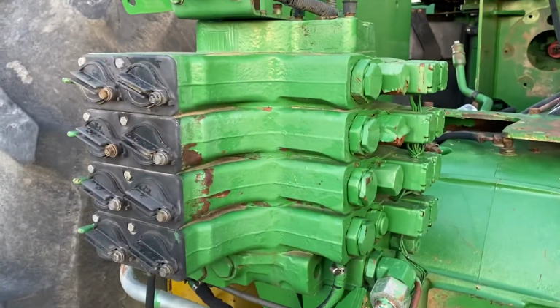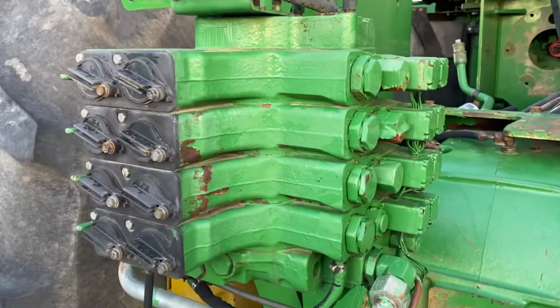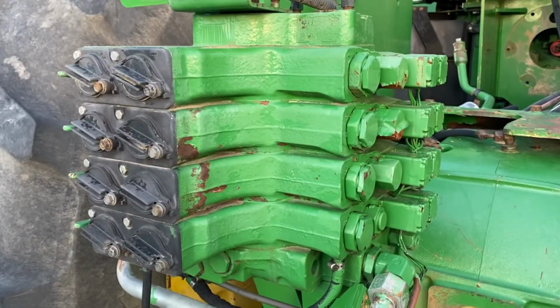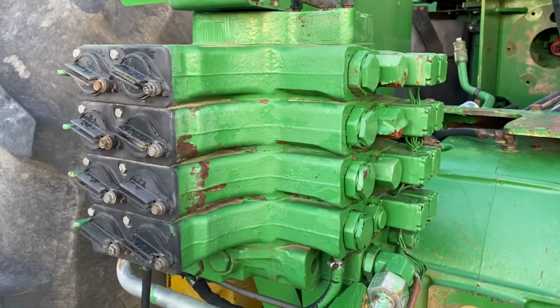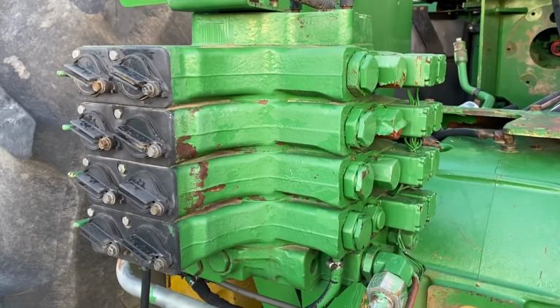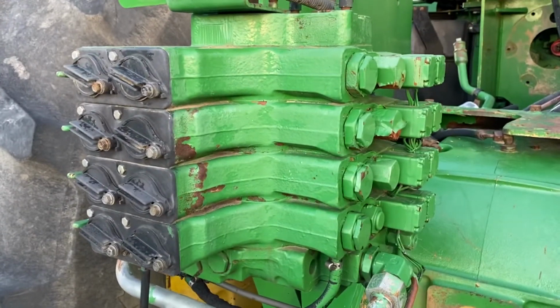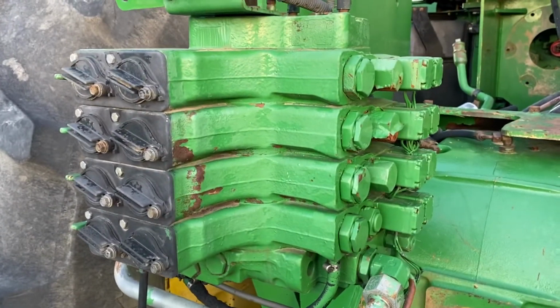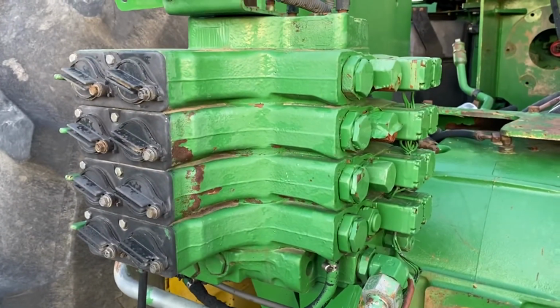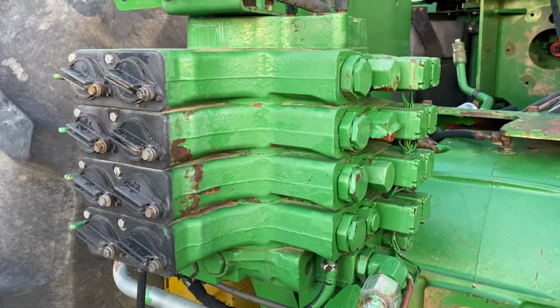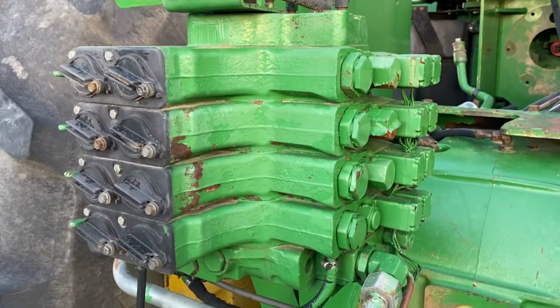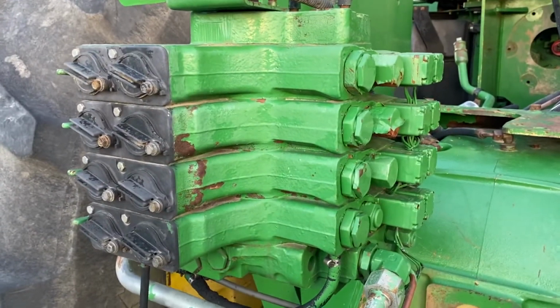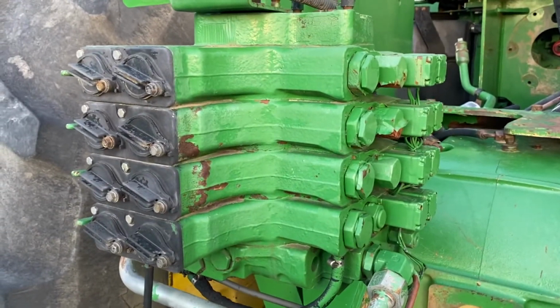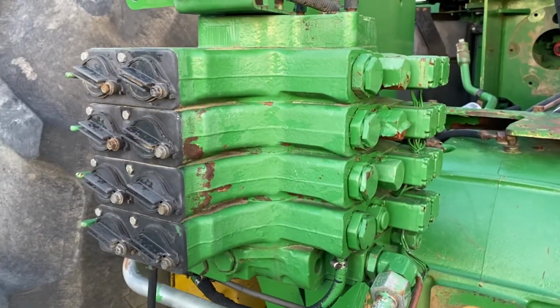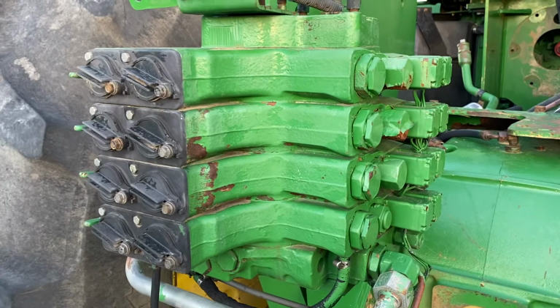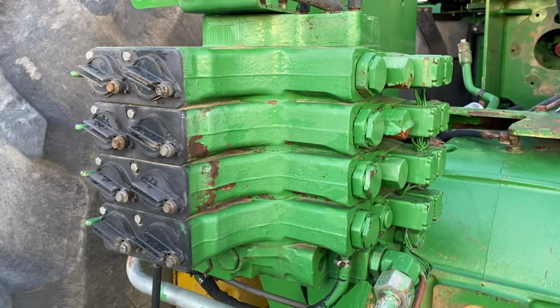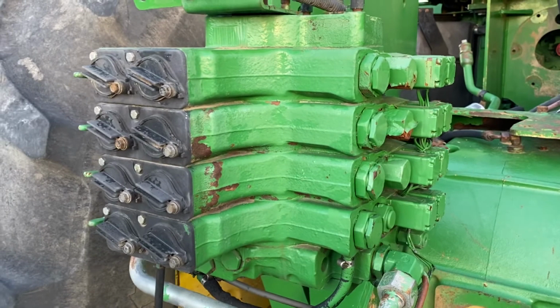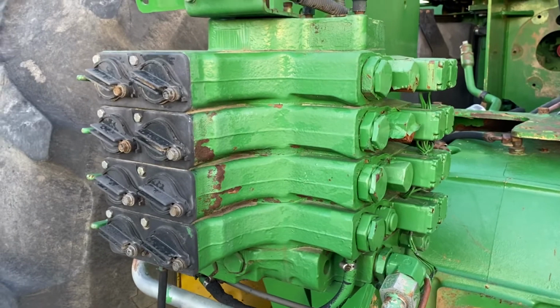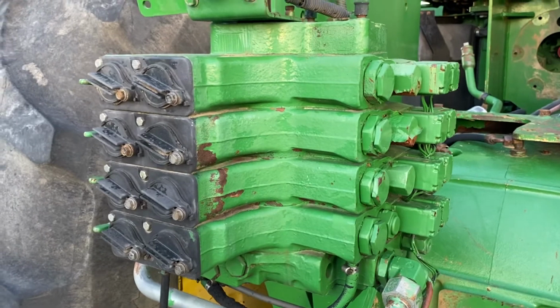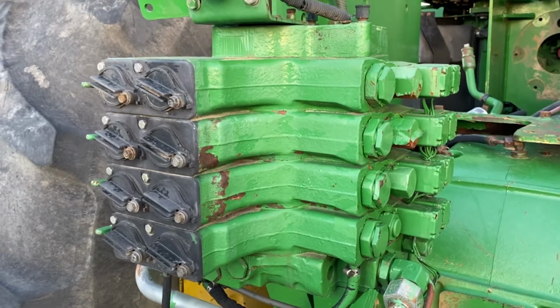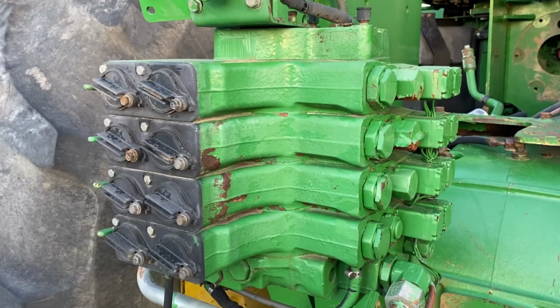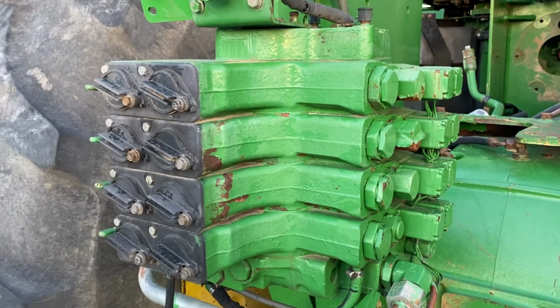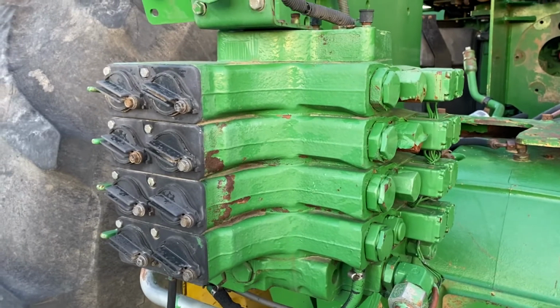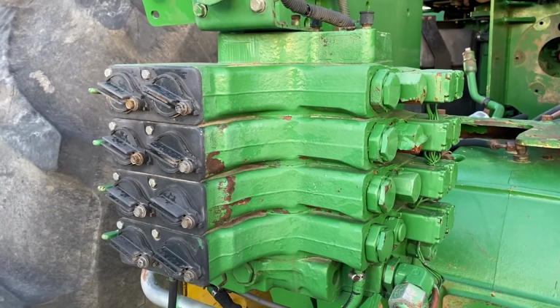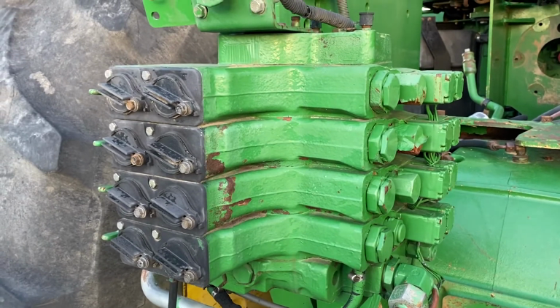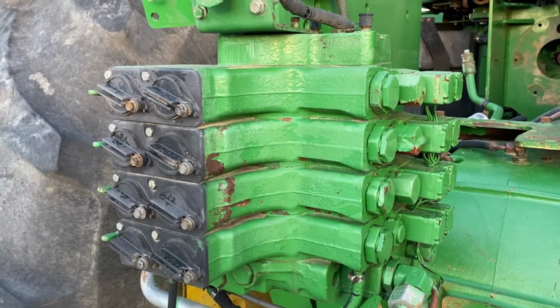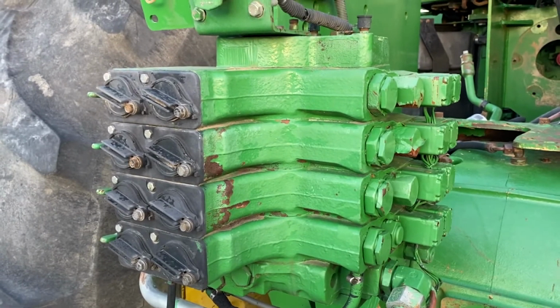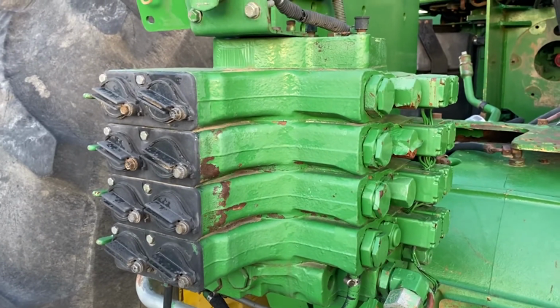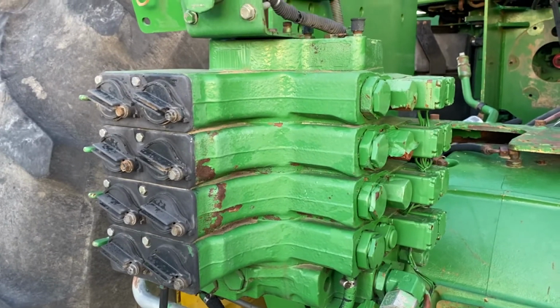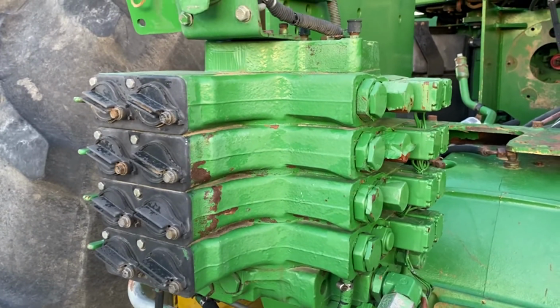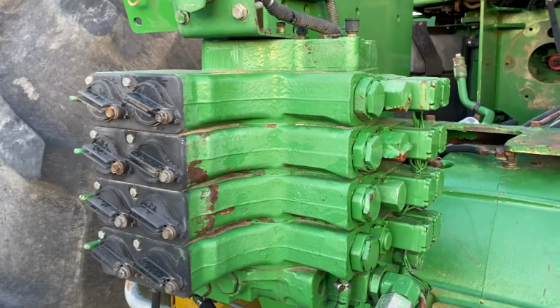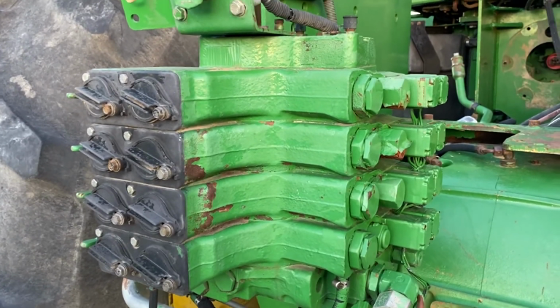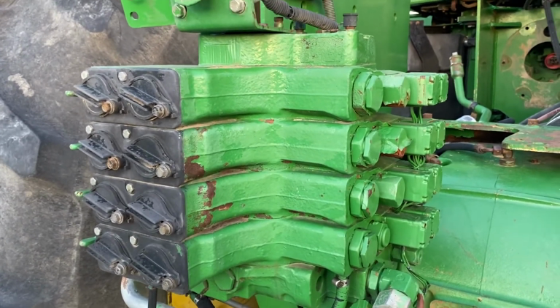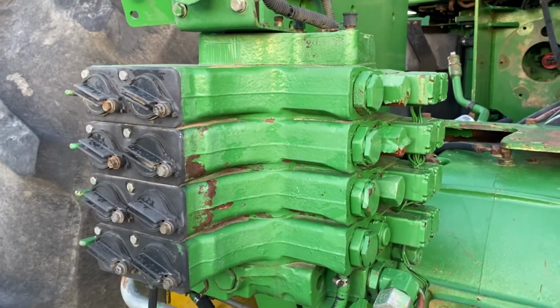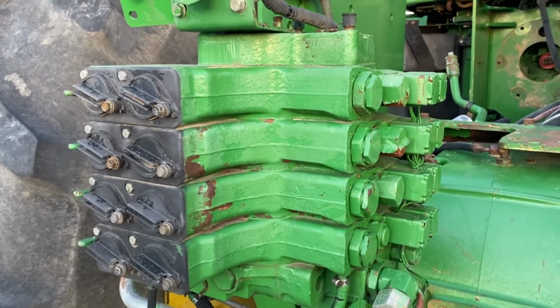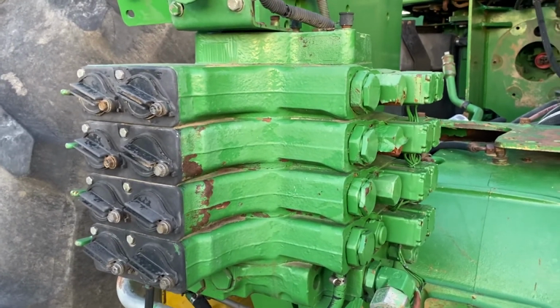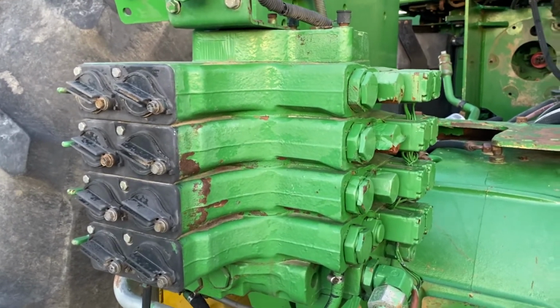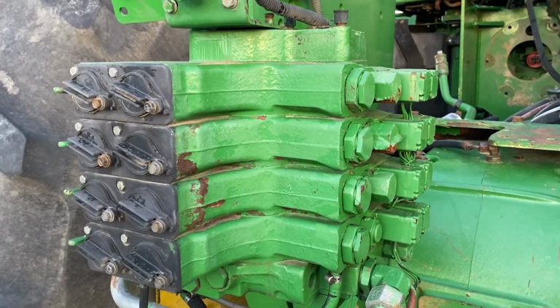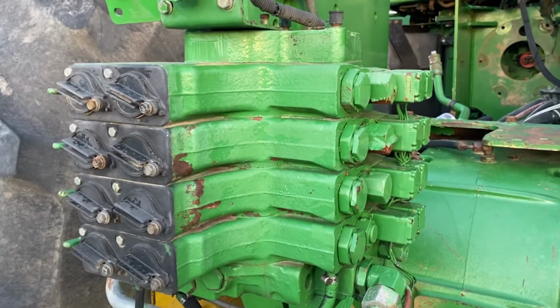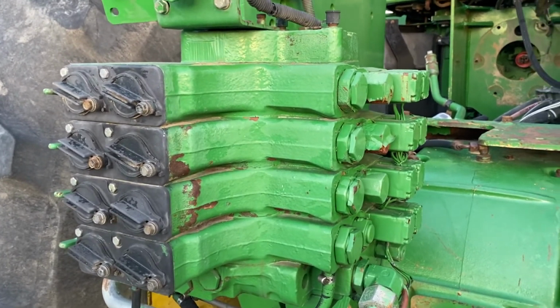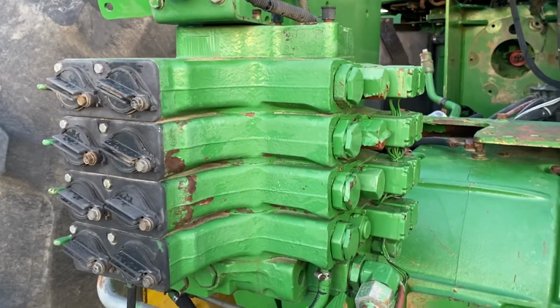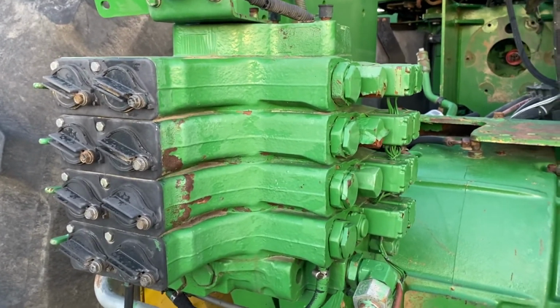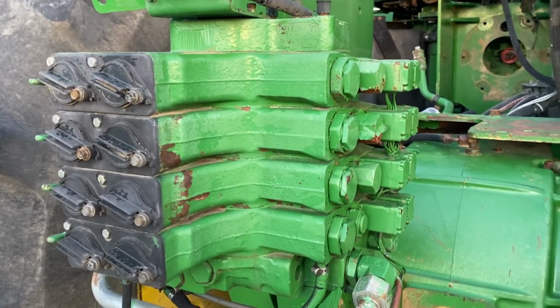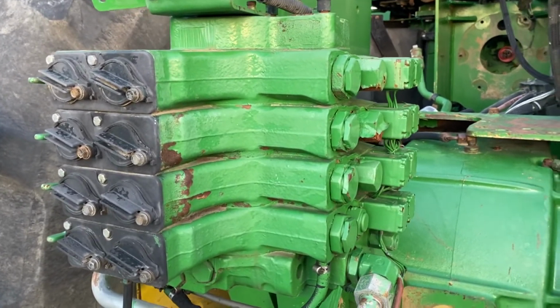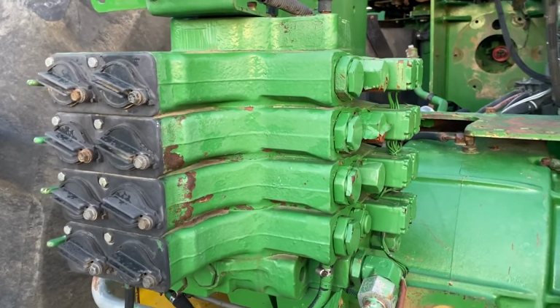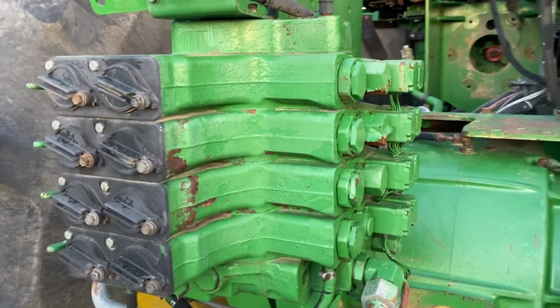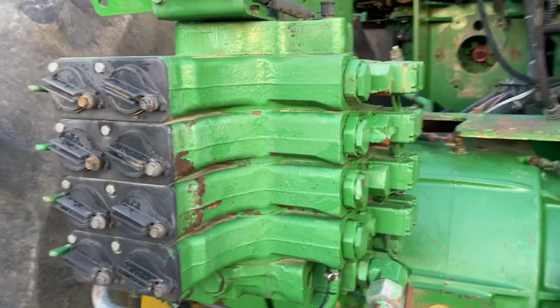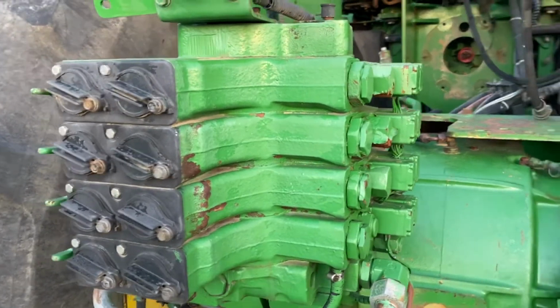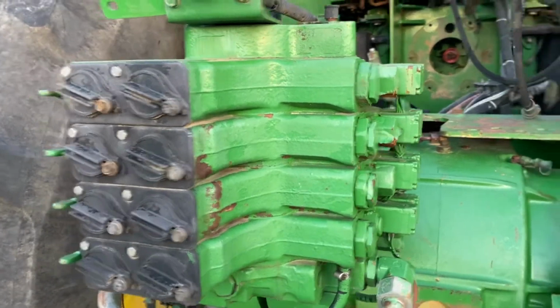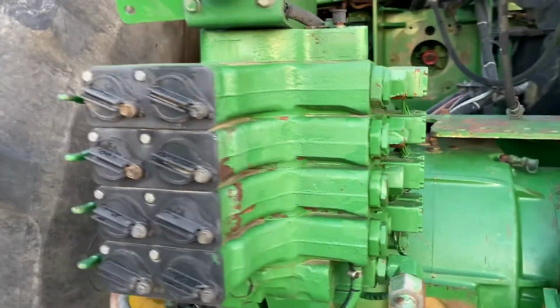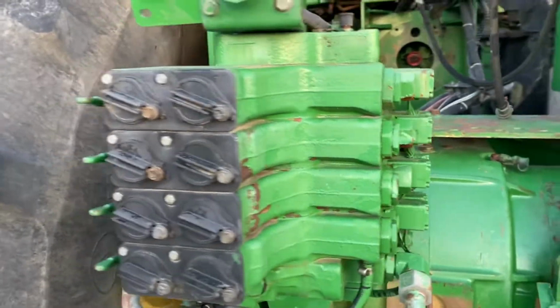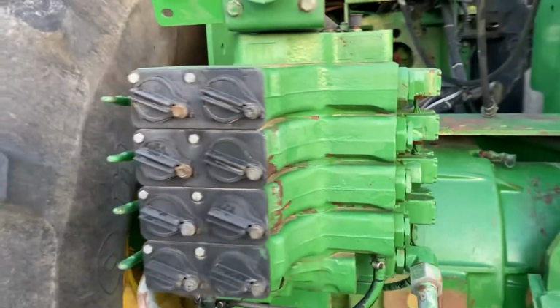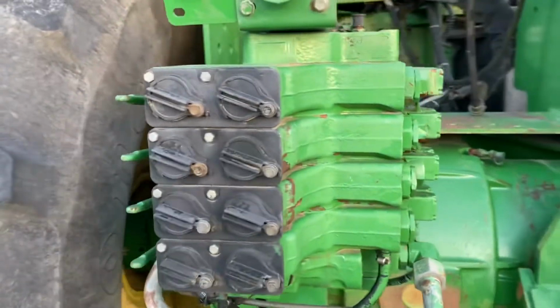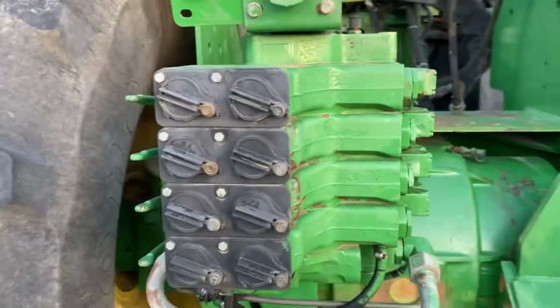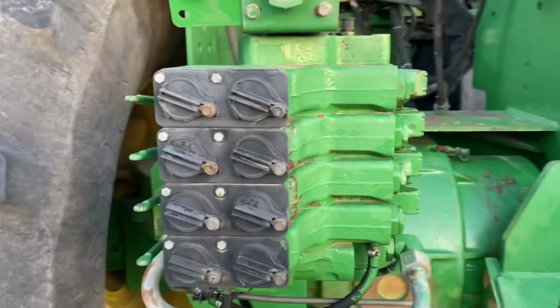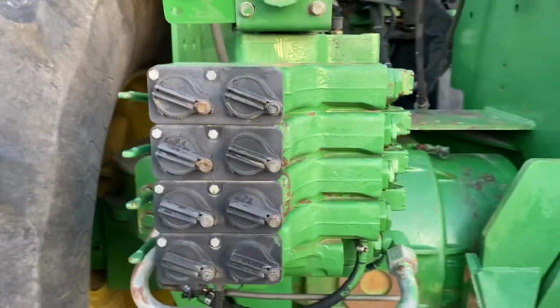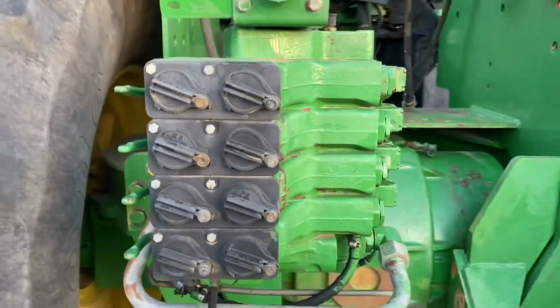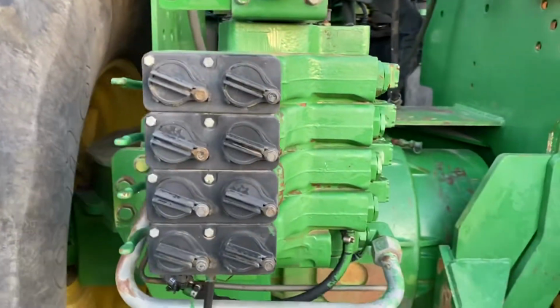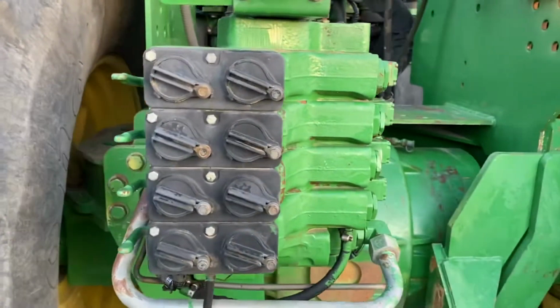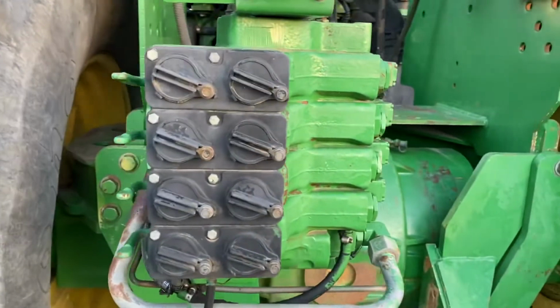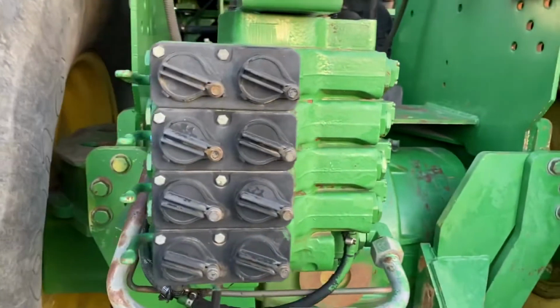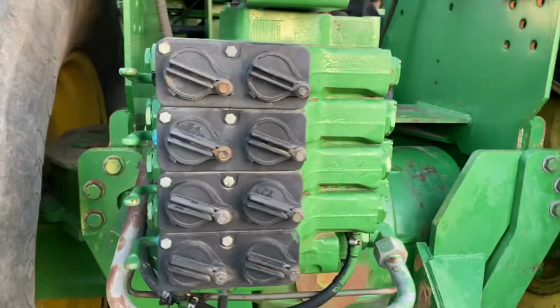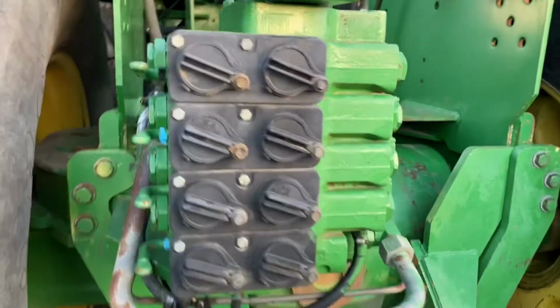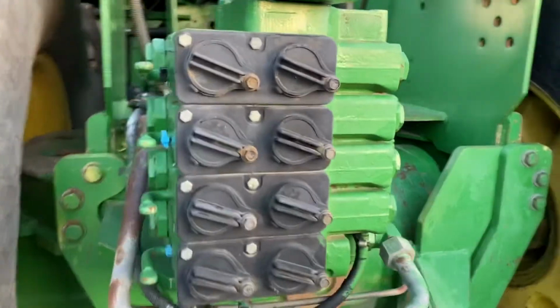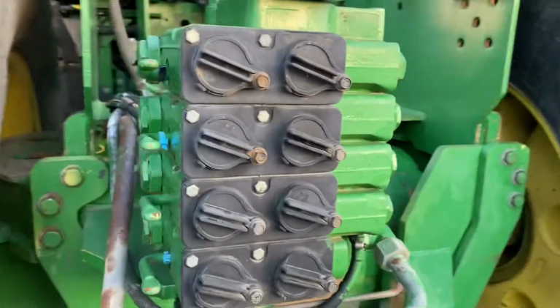John Deere 8000, 8010, T-series, 9000, 9000 T-series.